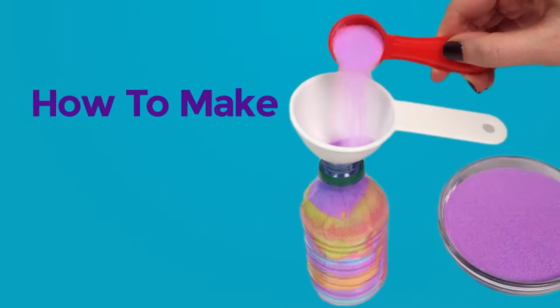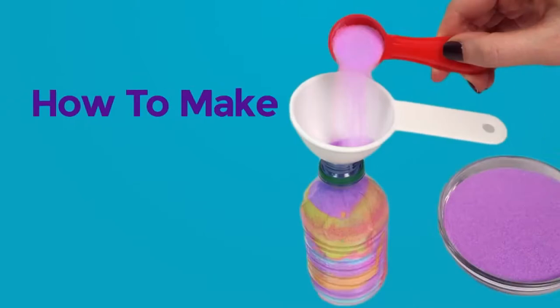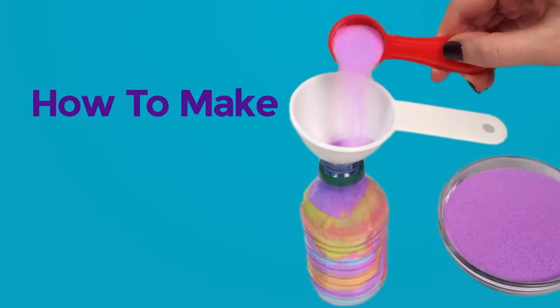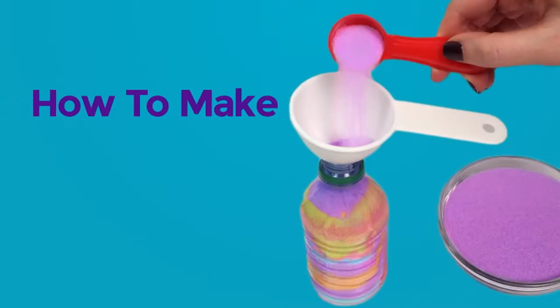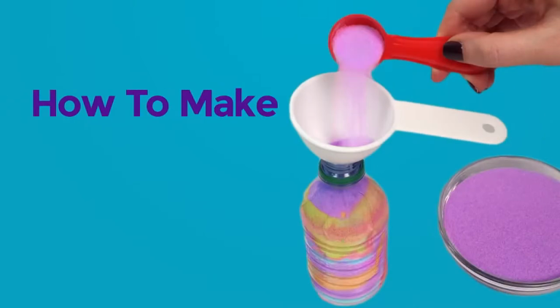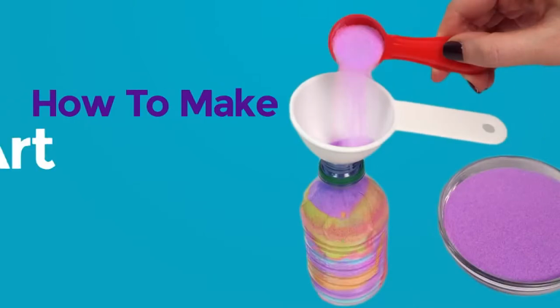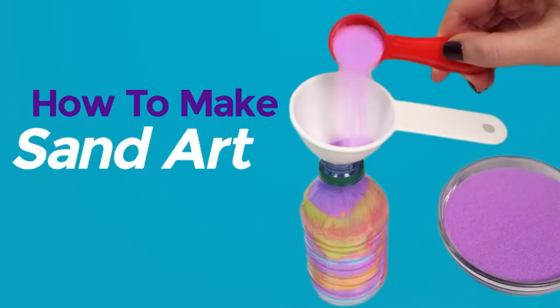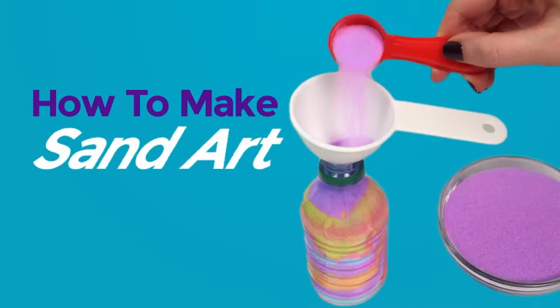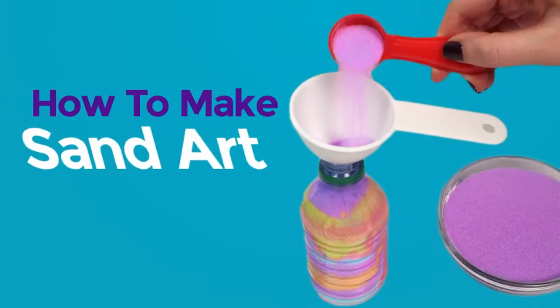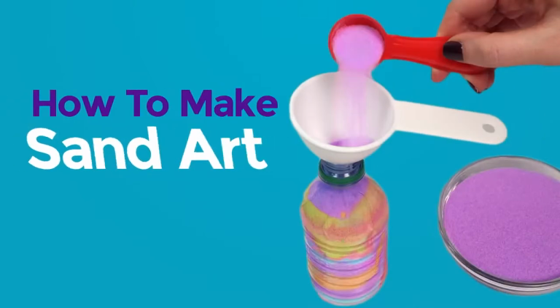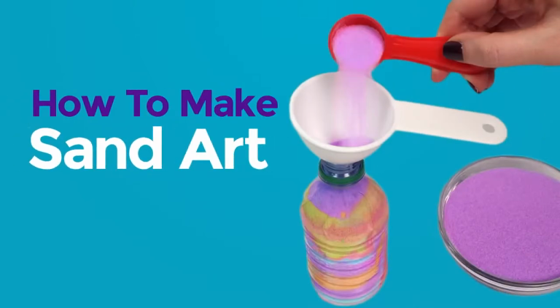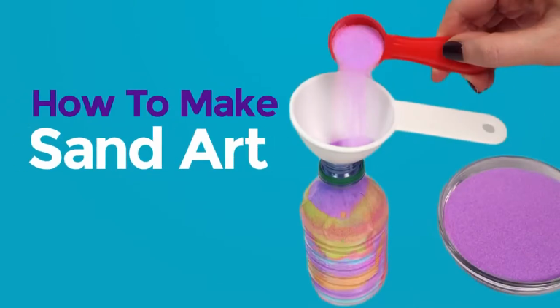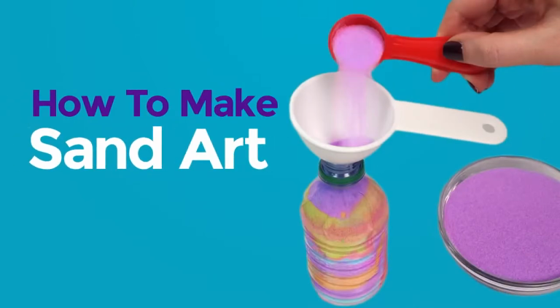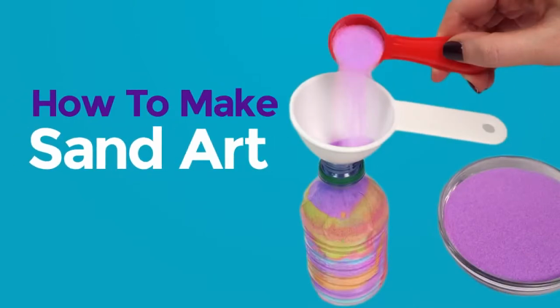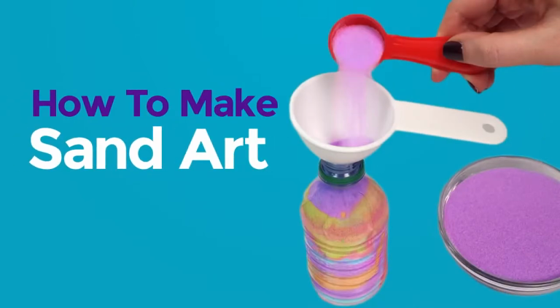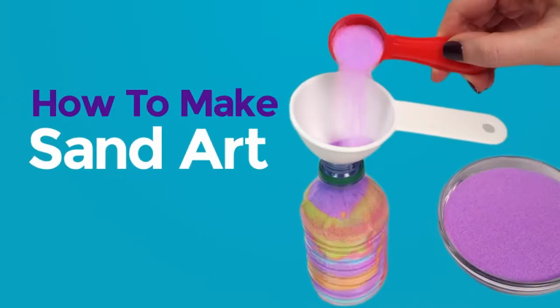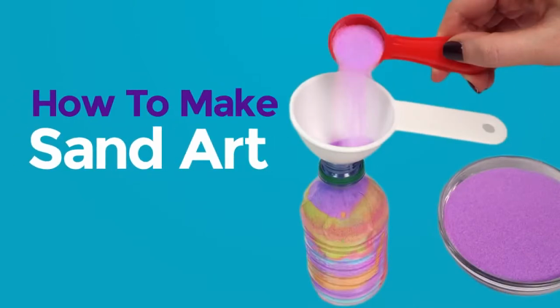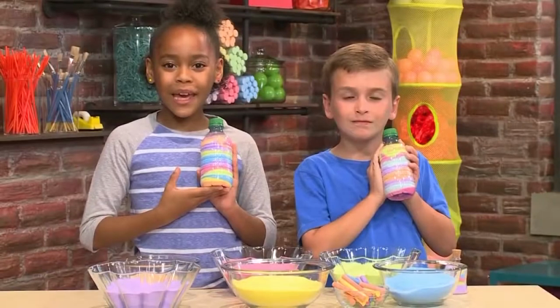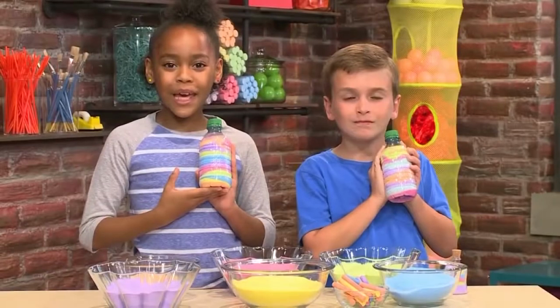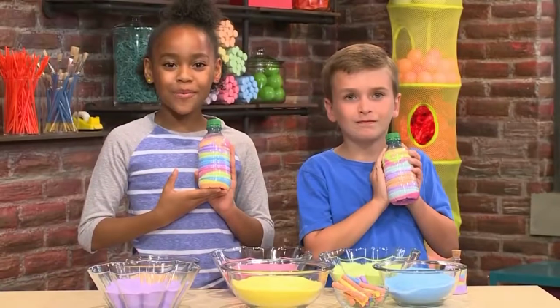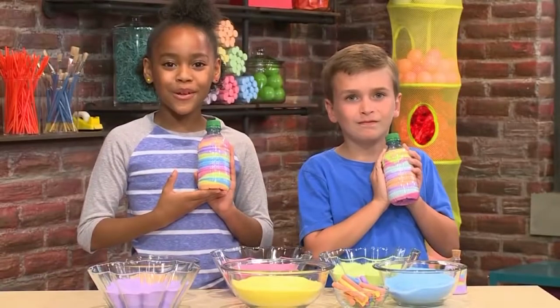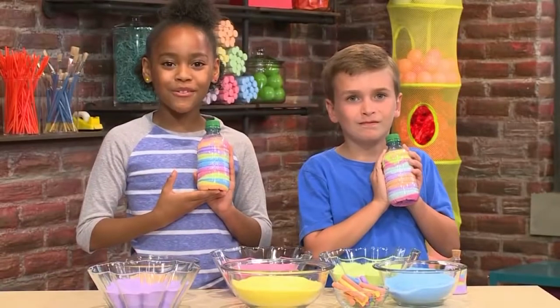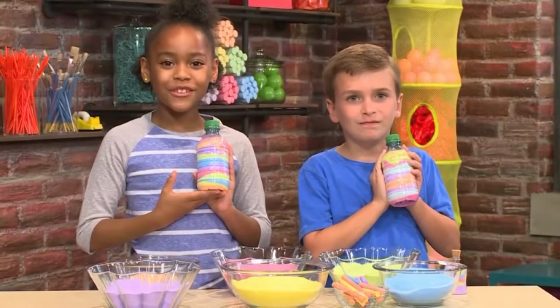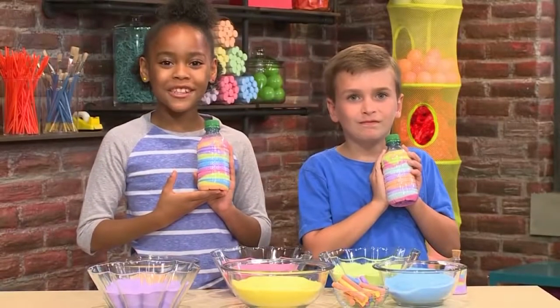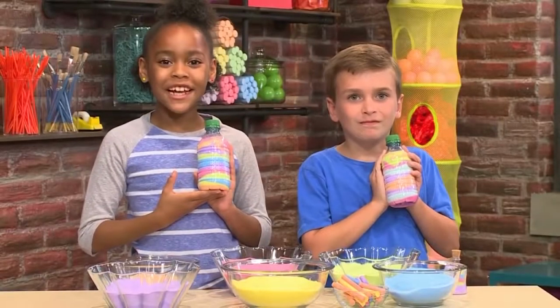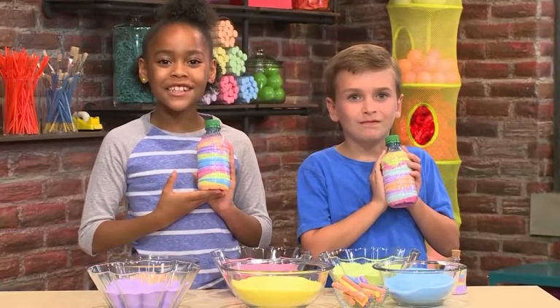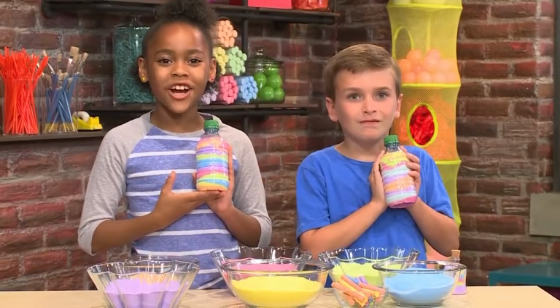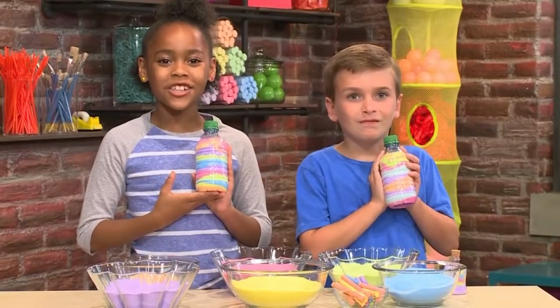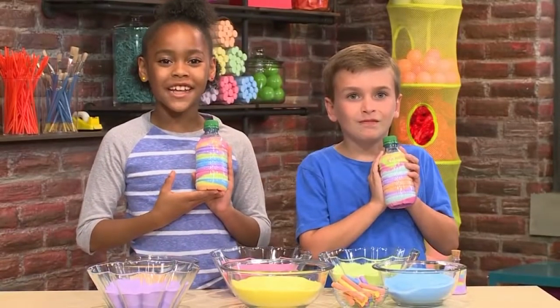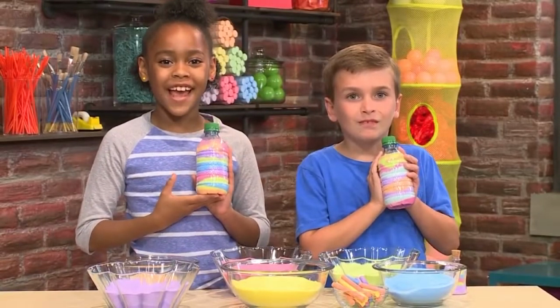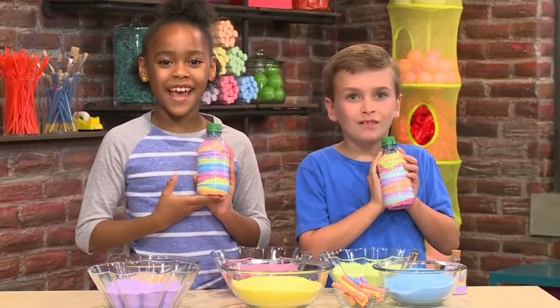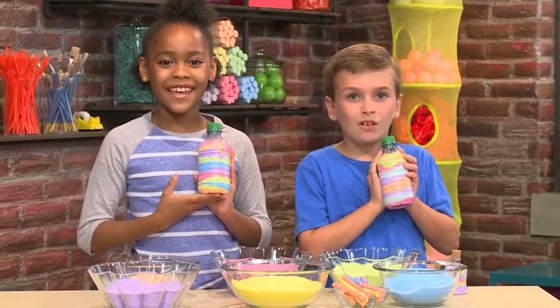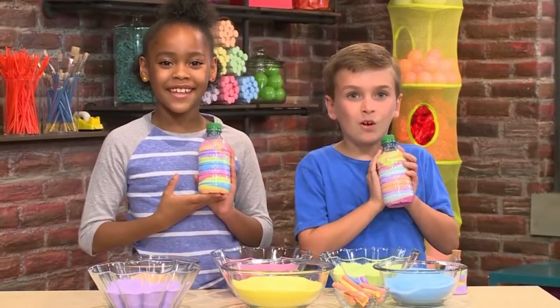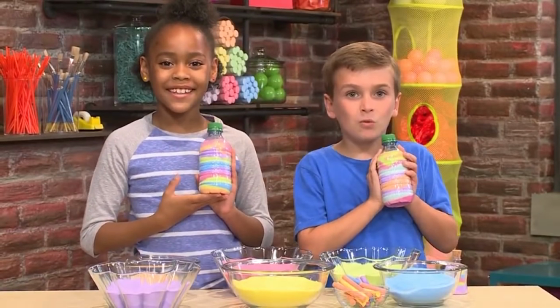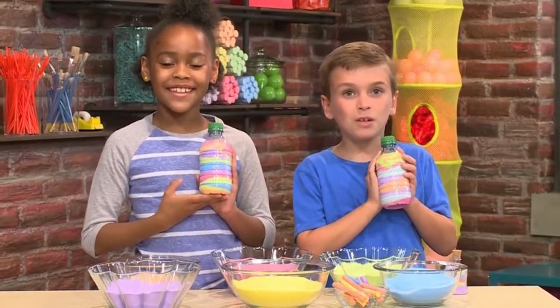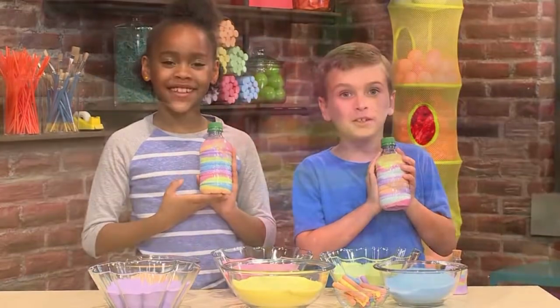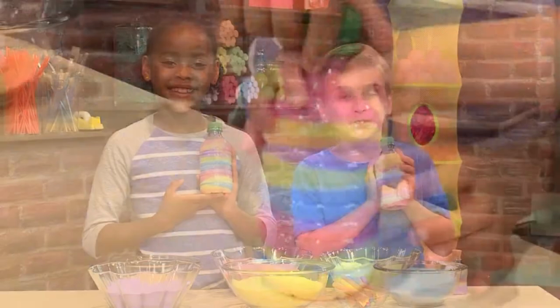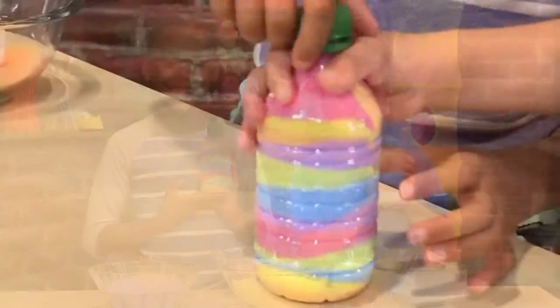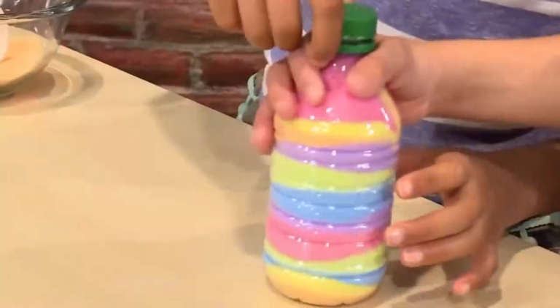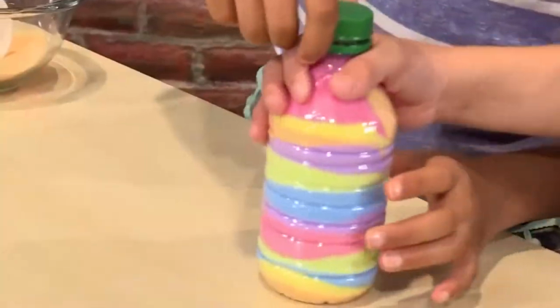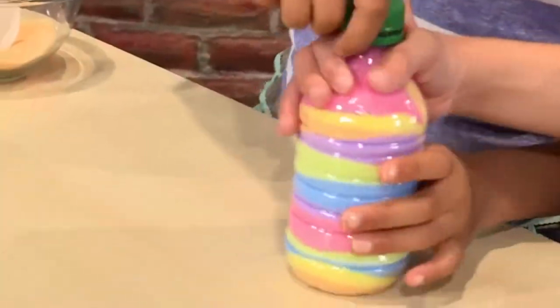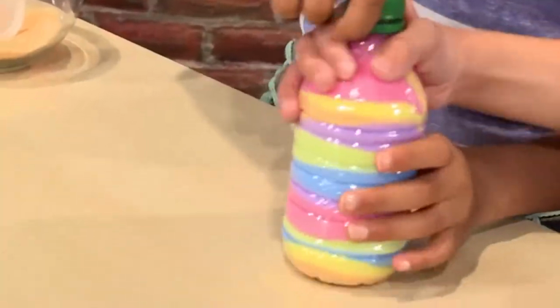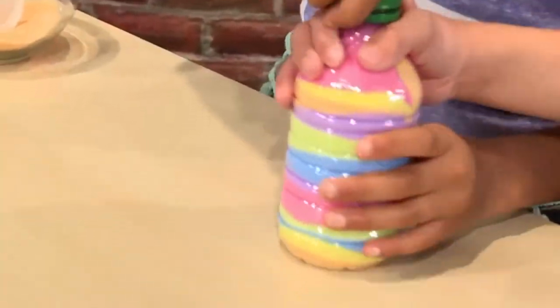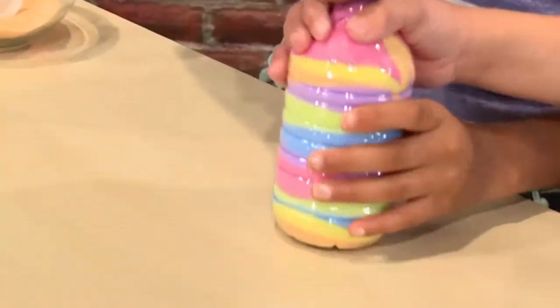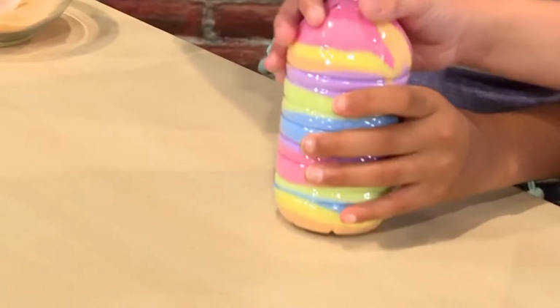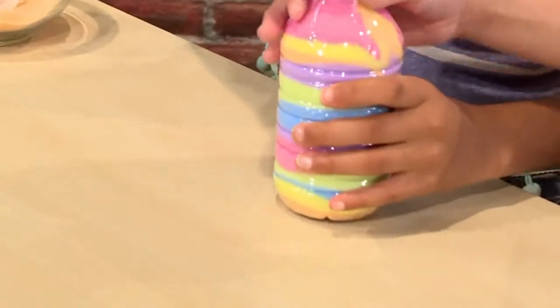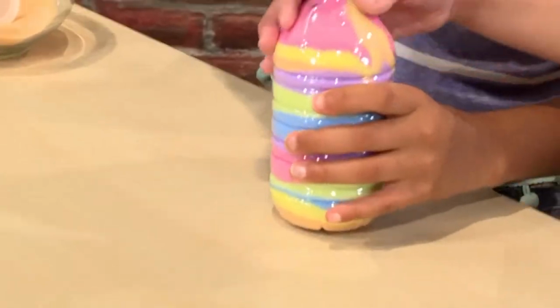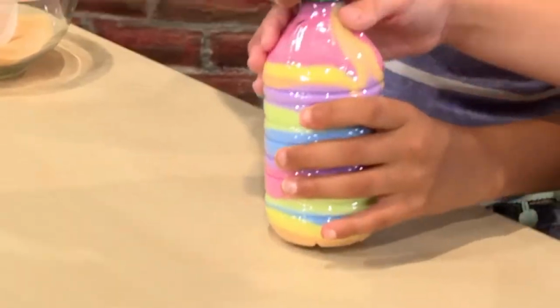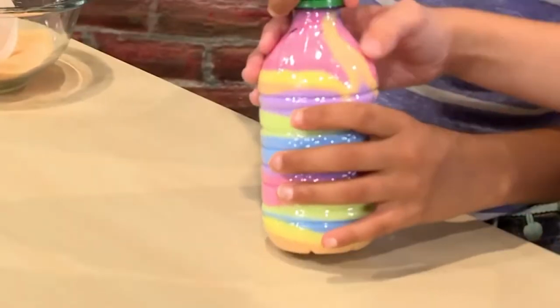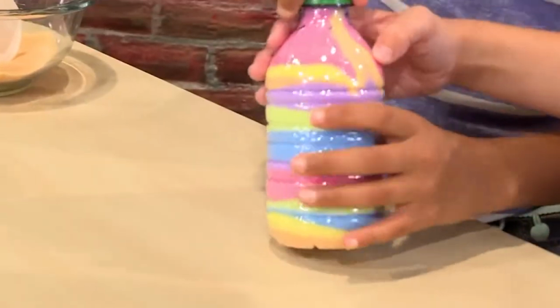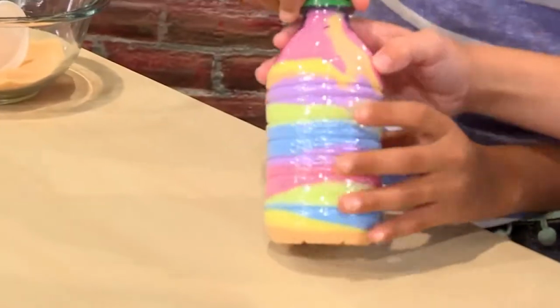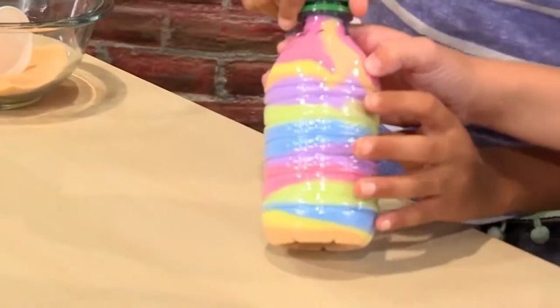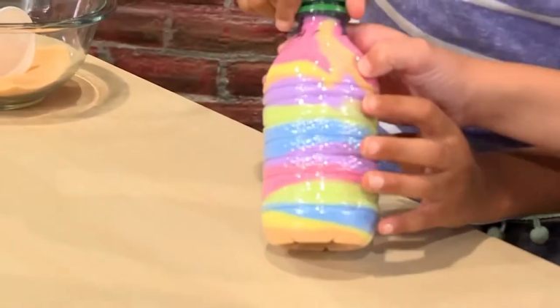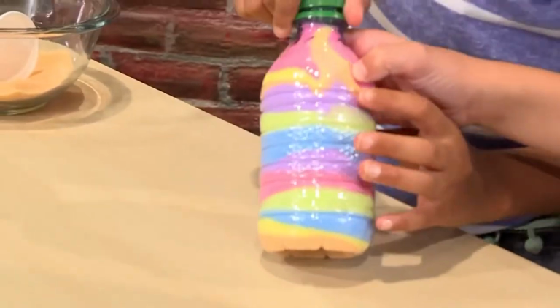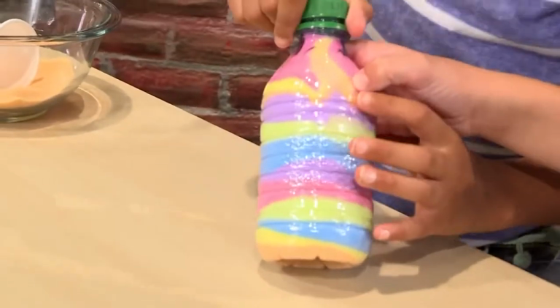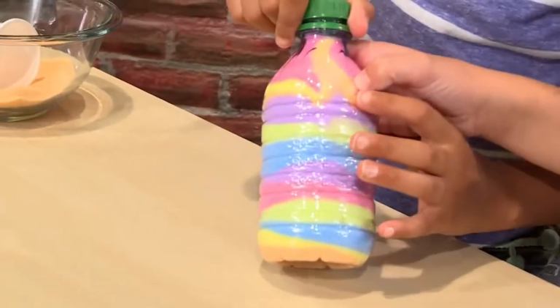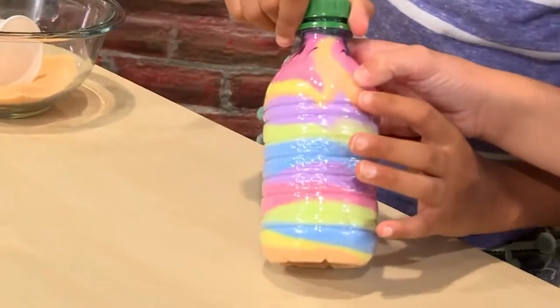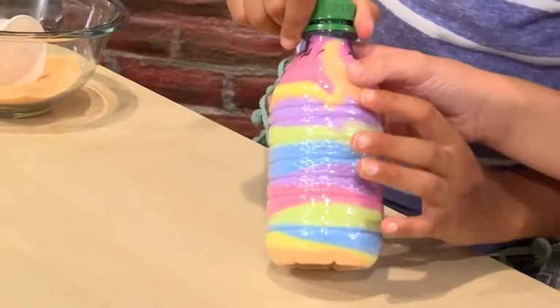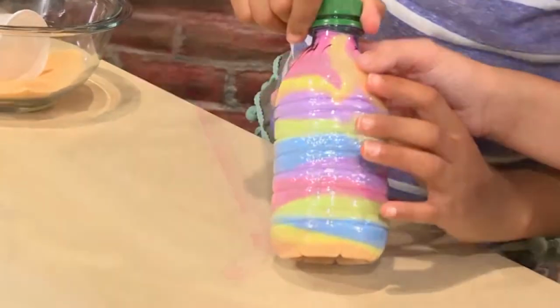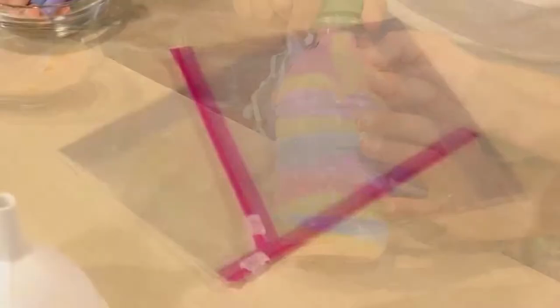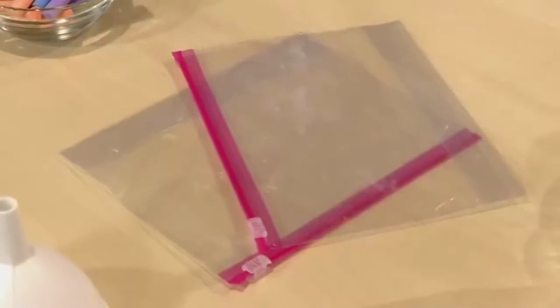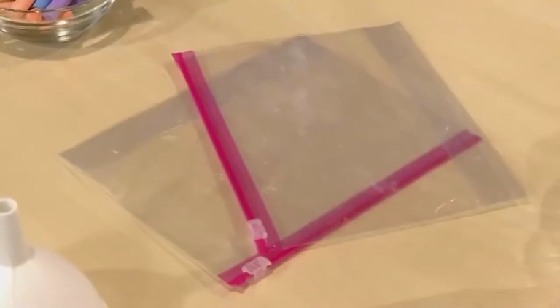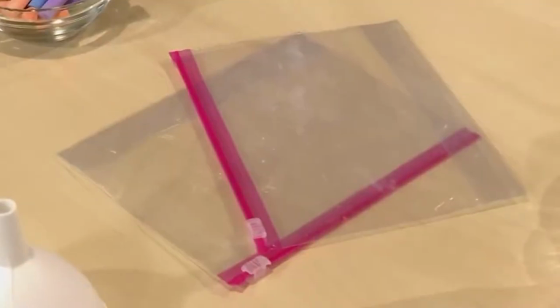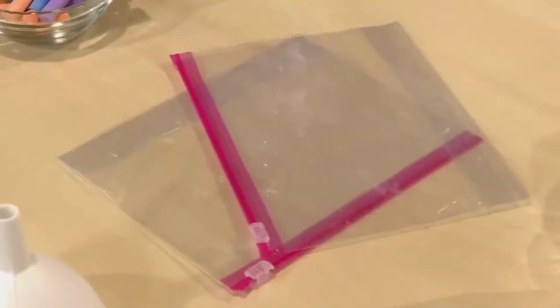How to make sand art. We're making beautiful sand art today. We're gonna show you how to do it so you can play too. First,